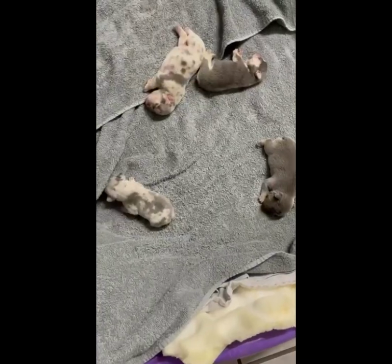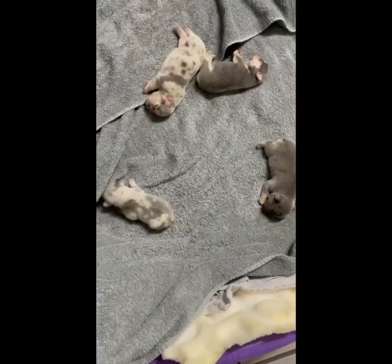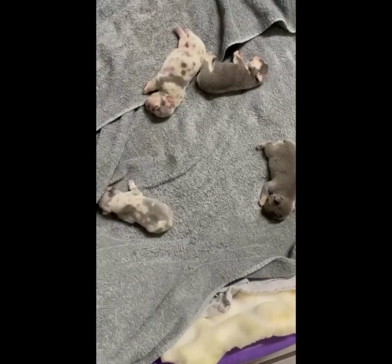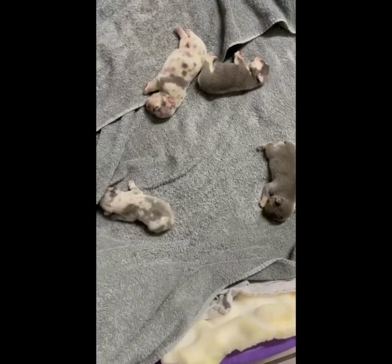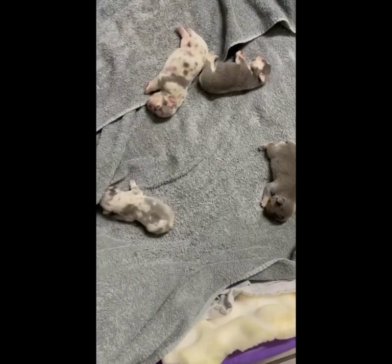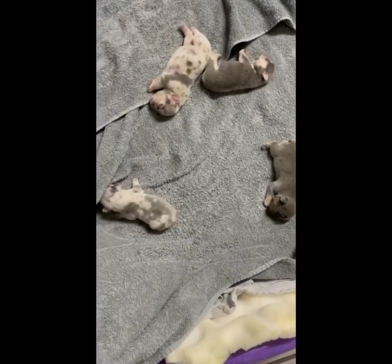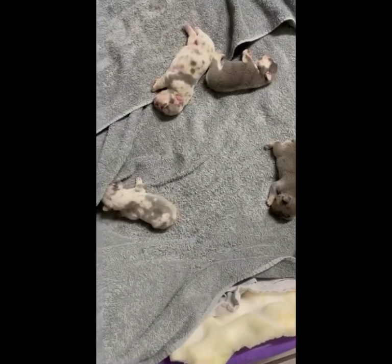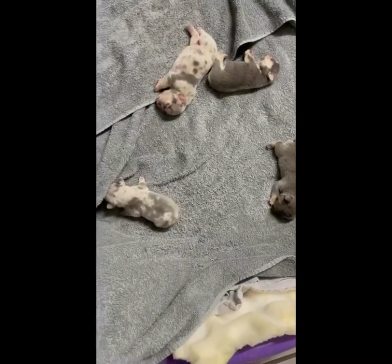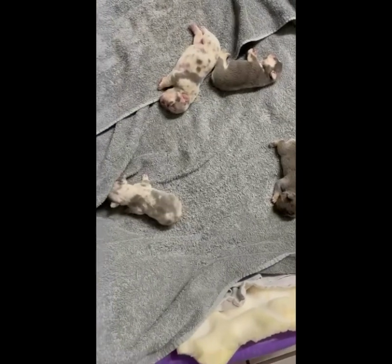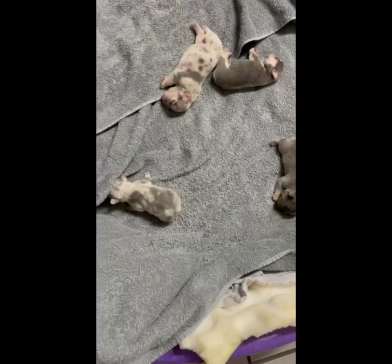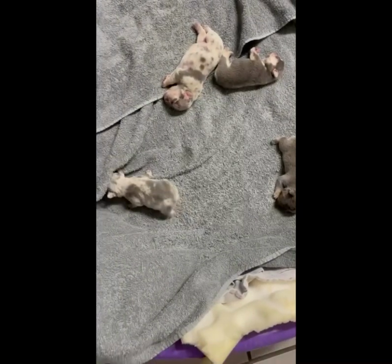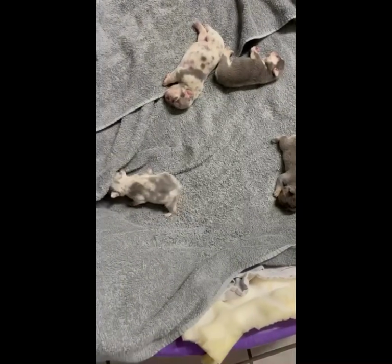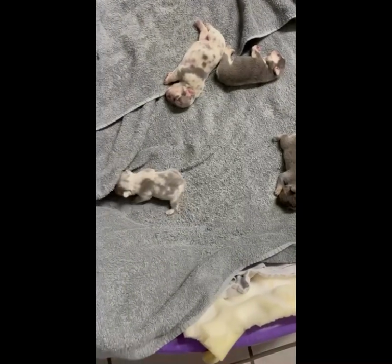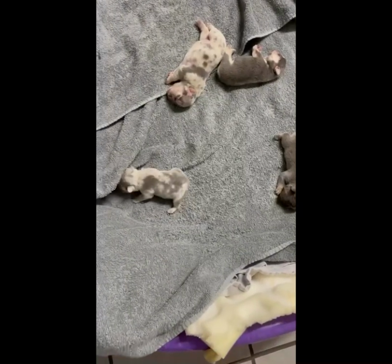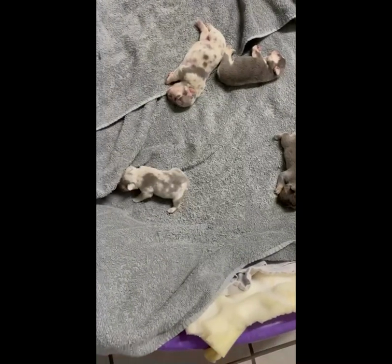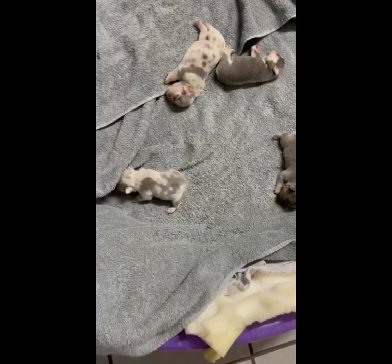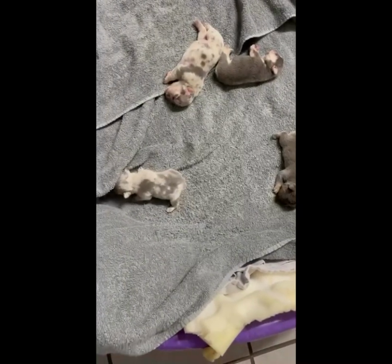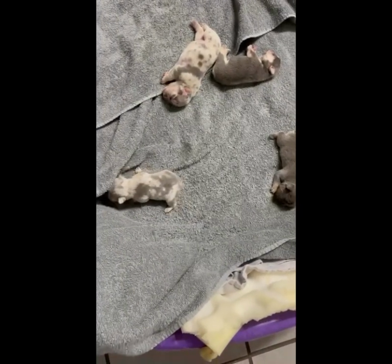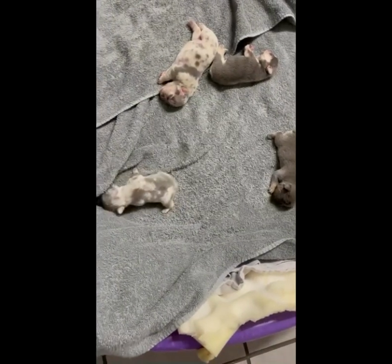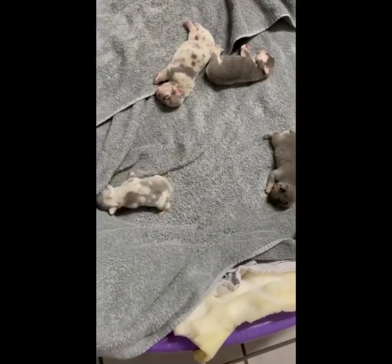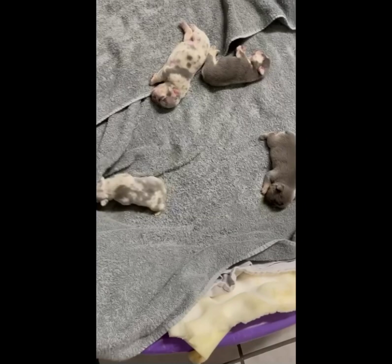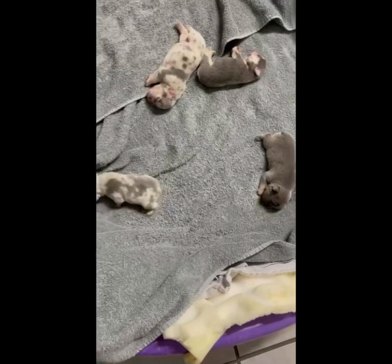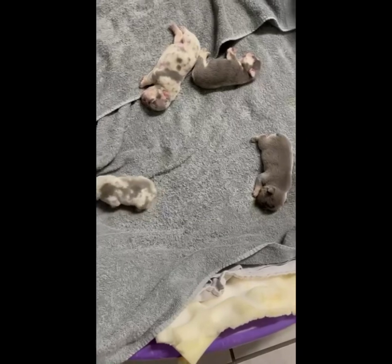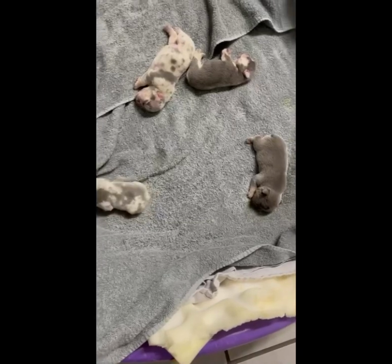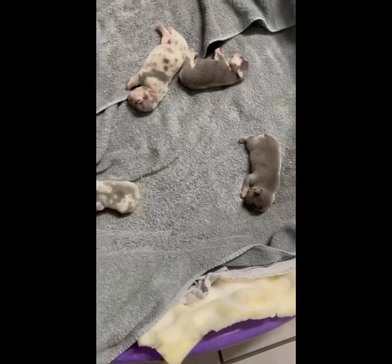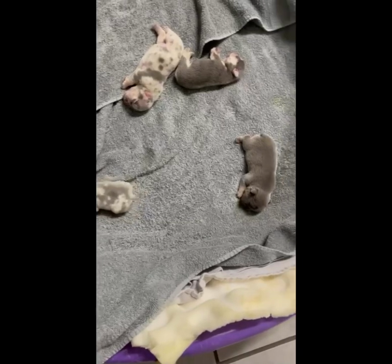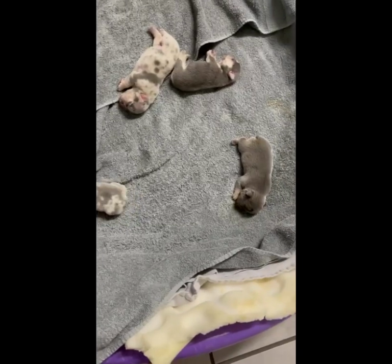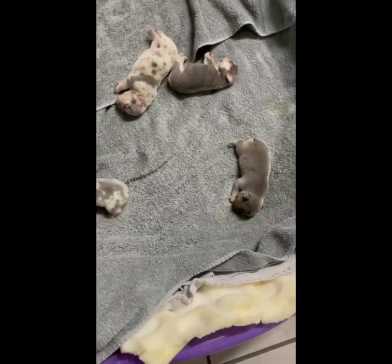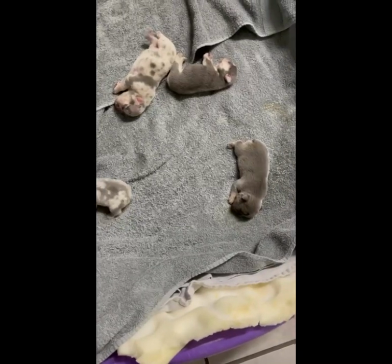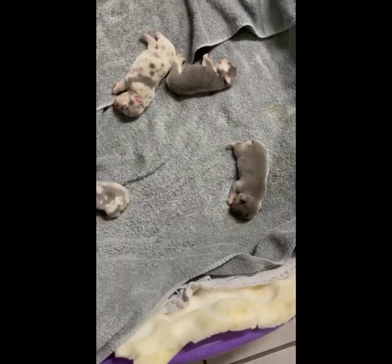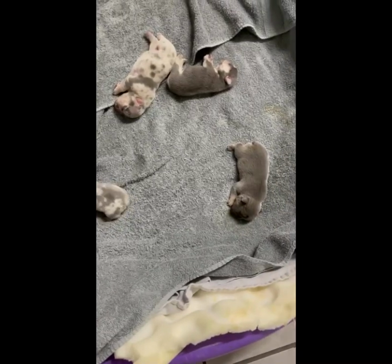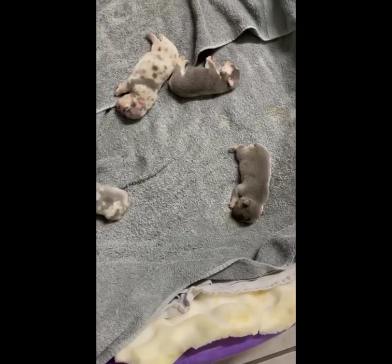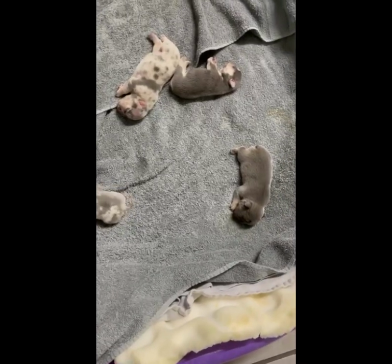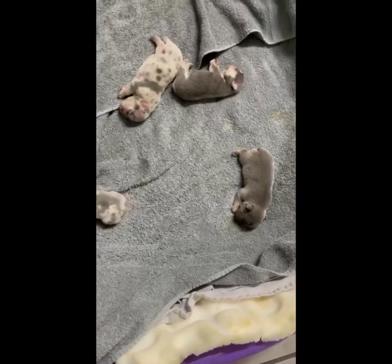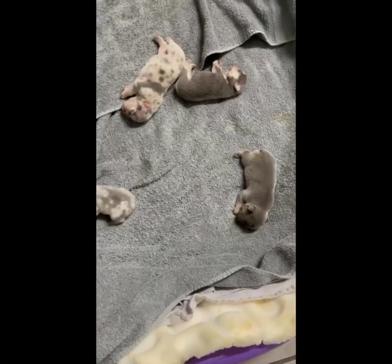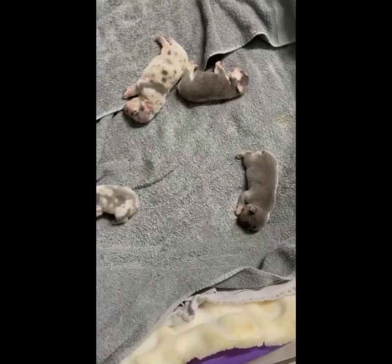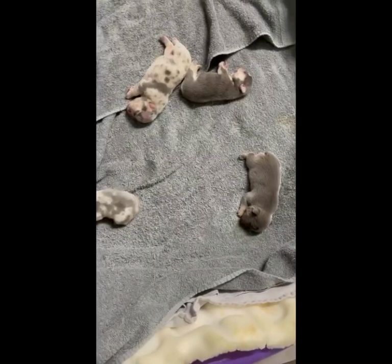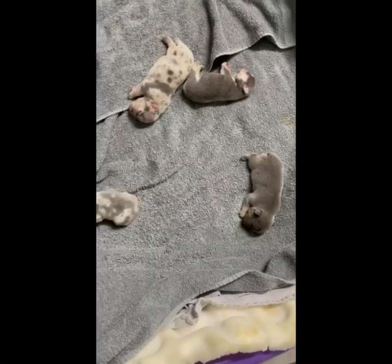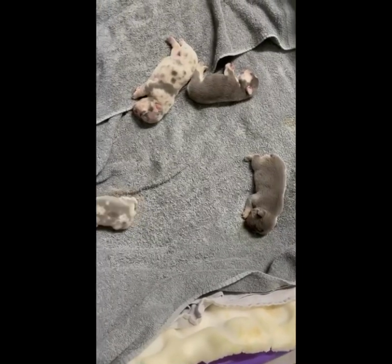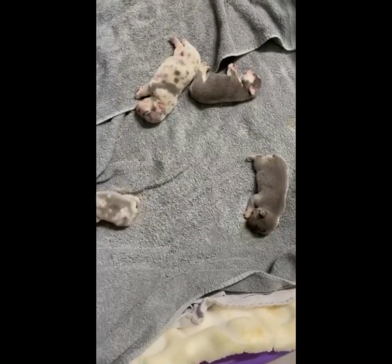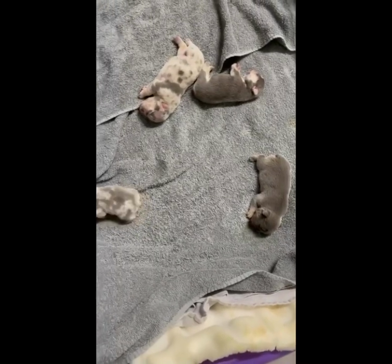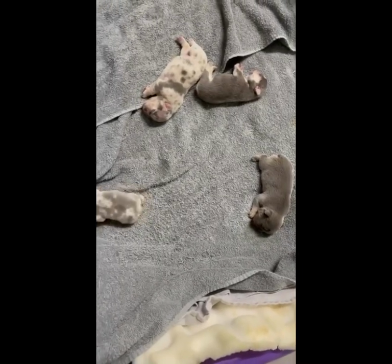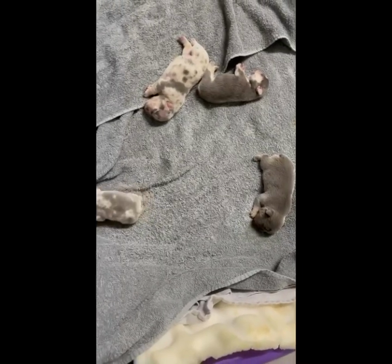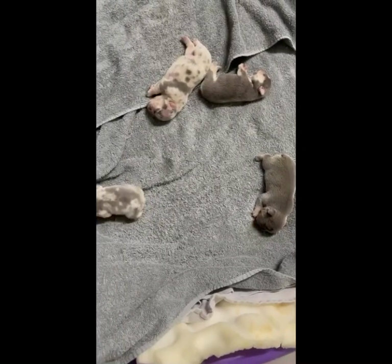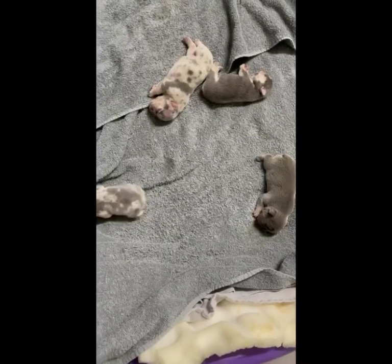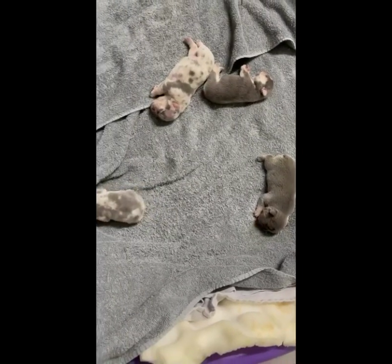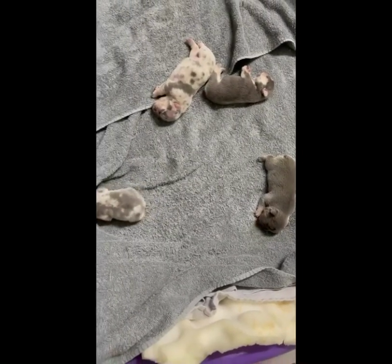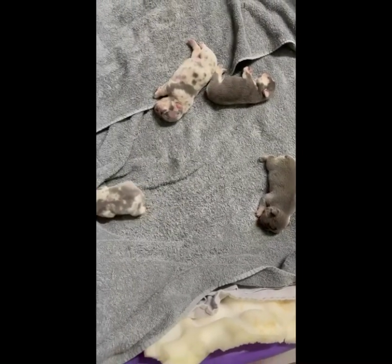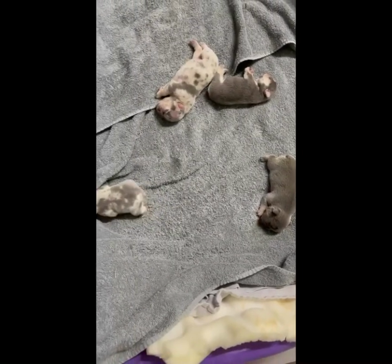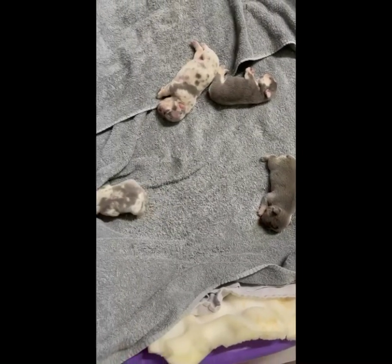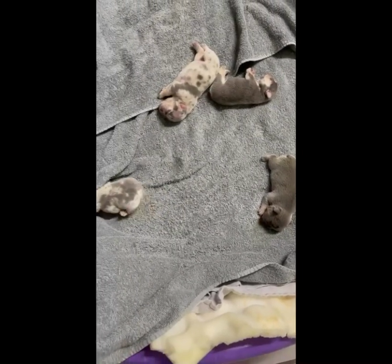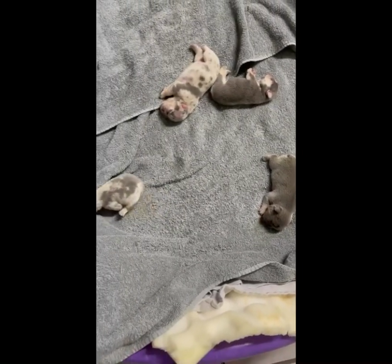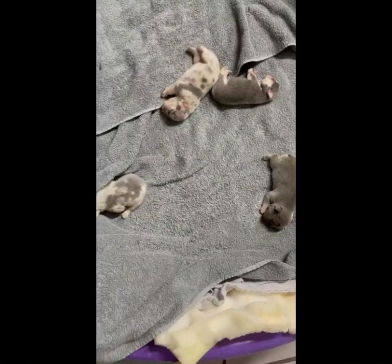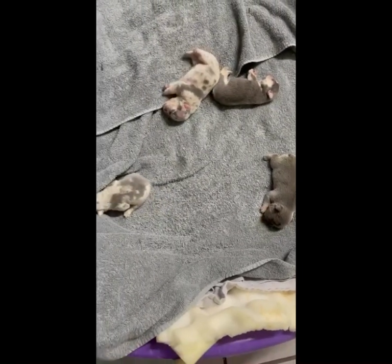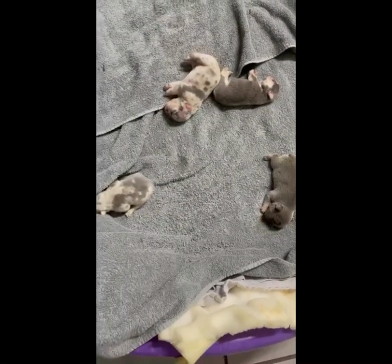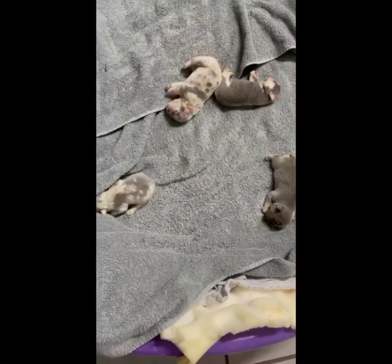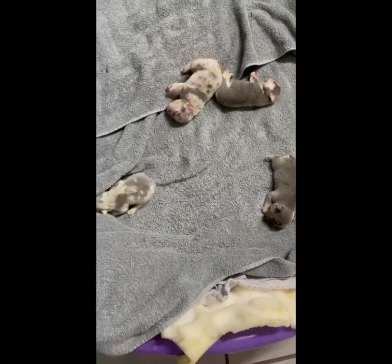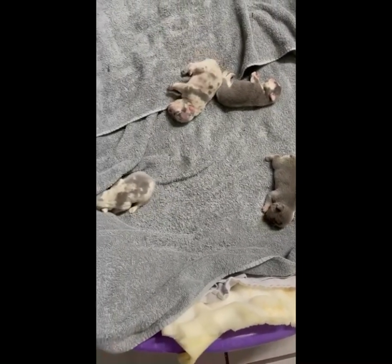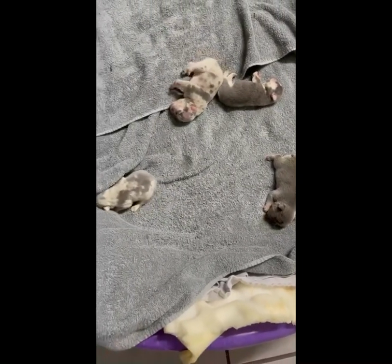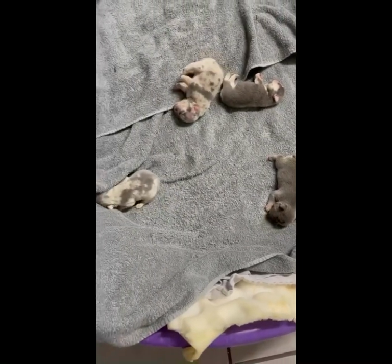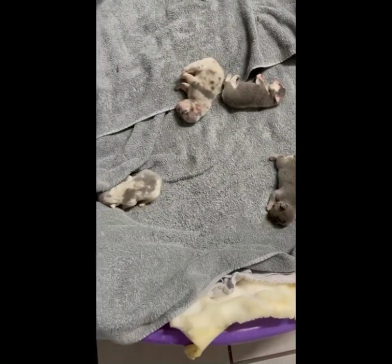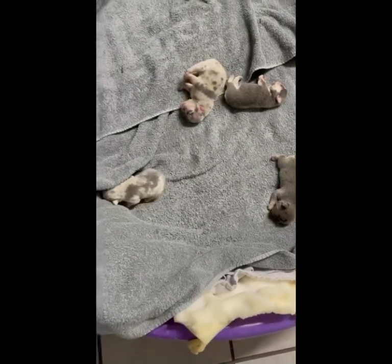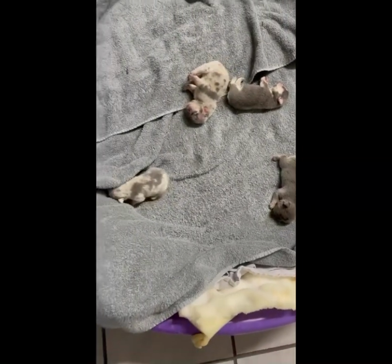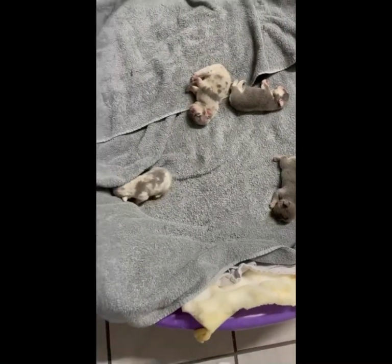This is what you want to see guys — happy puppies, healthy puppies. They ate and are ready to go to sleep.